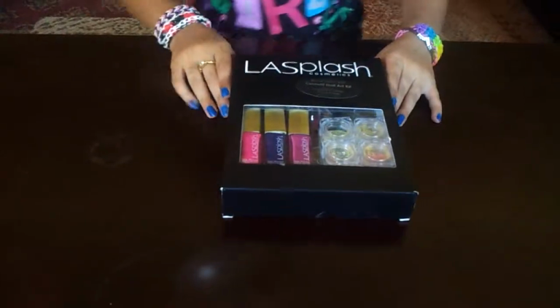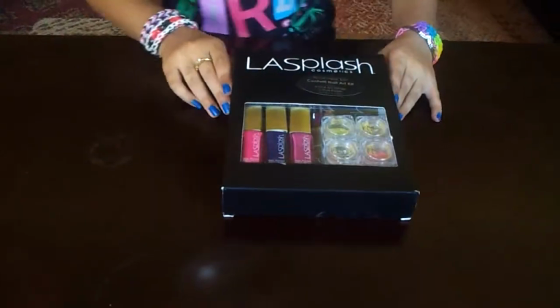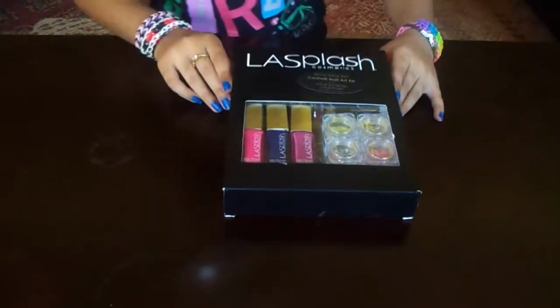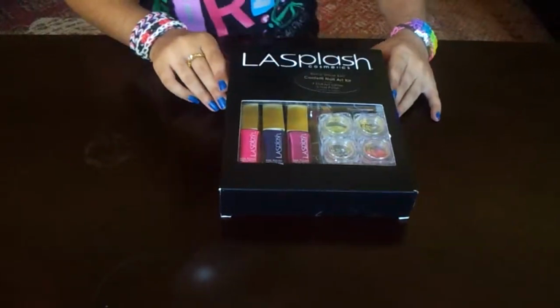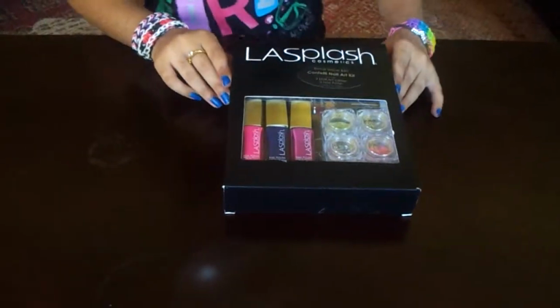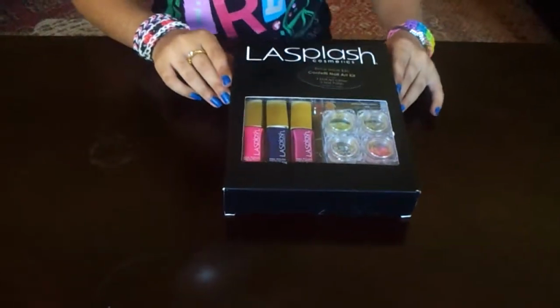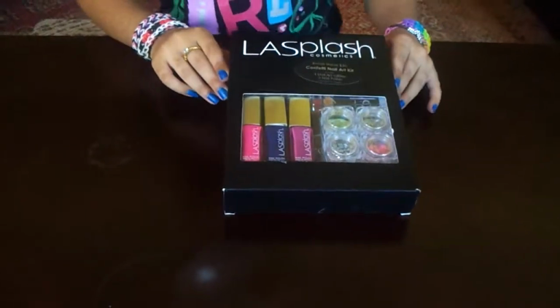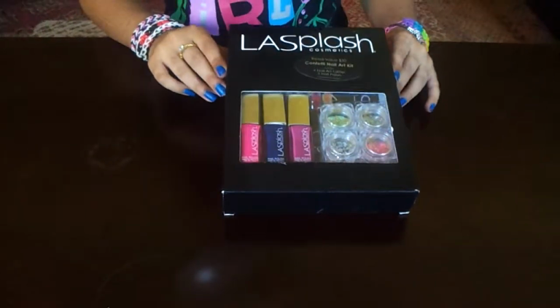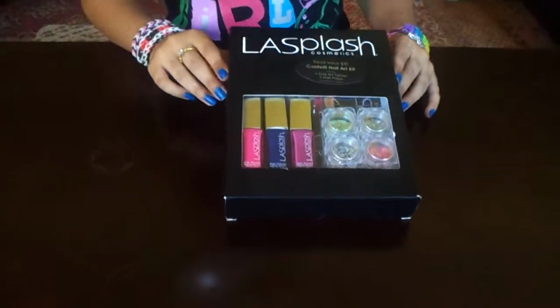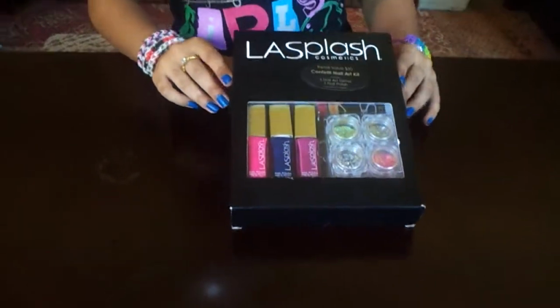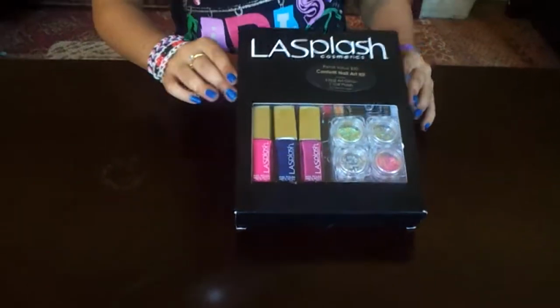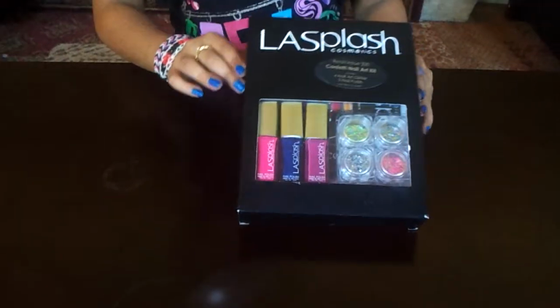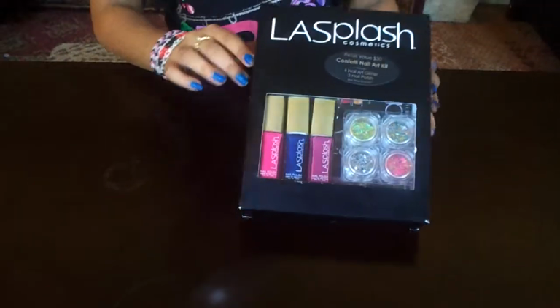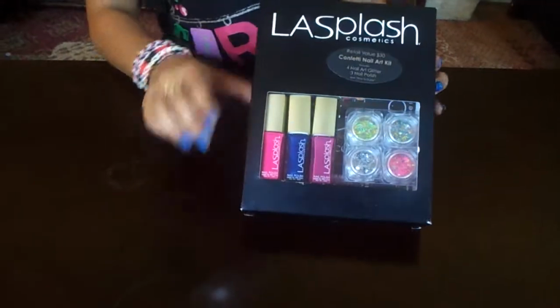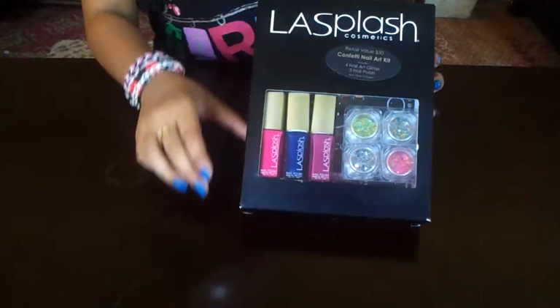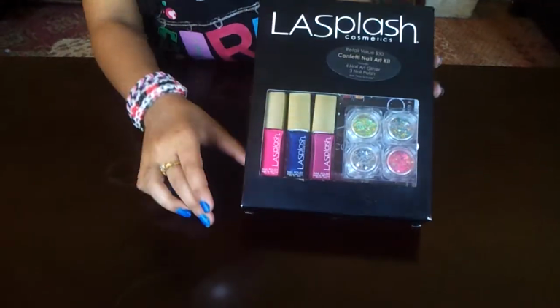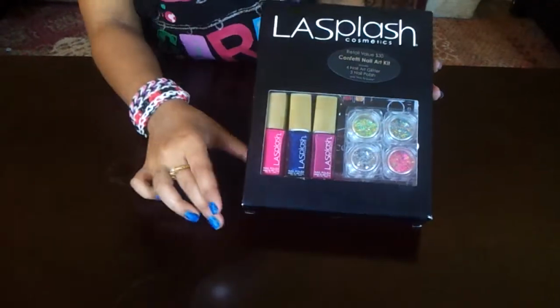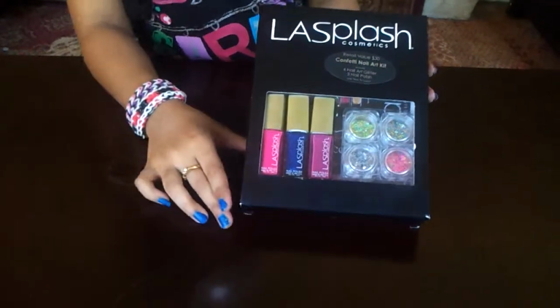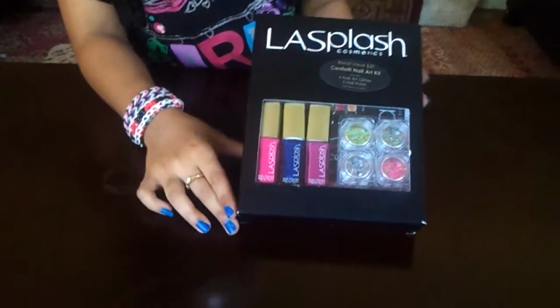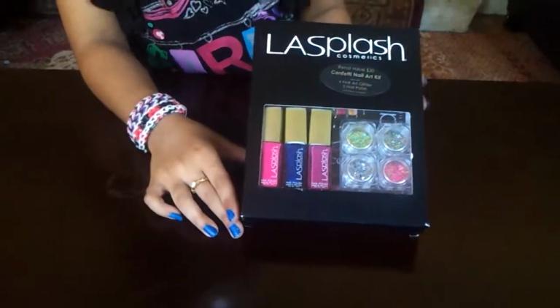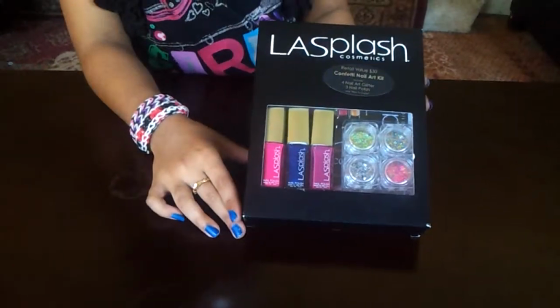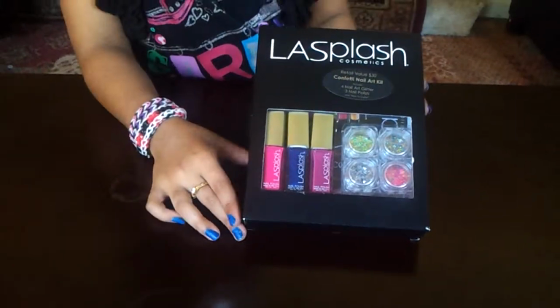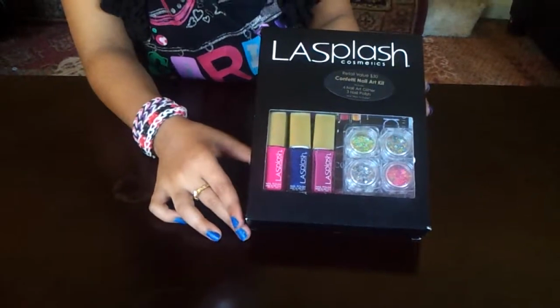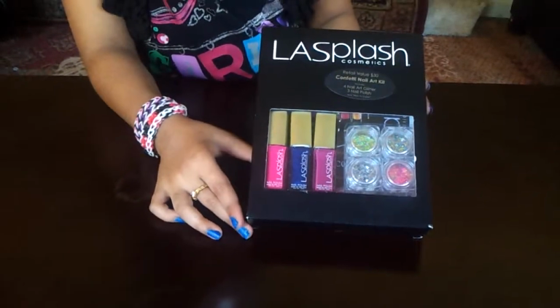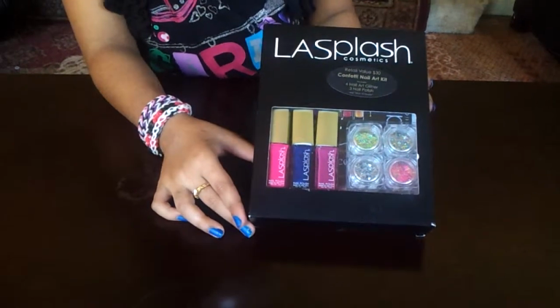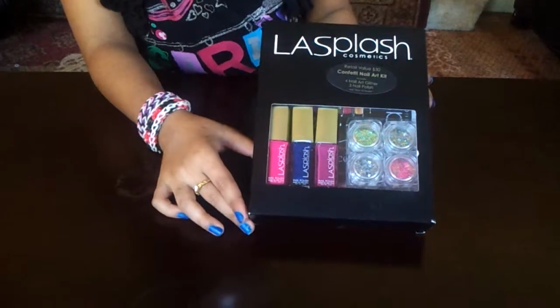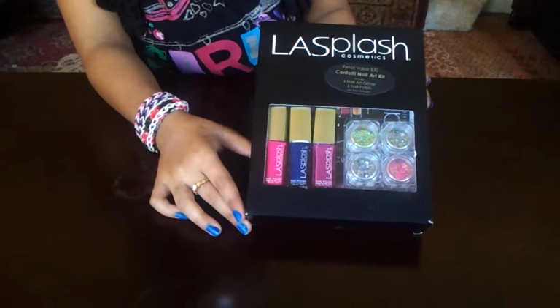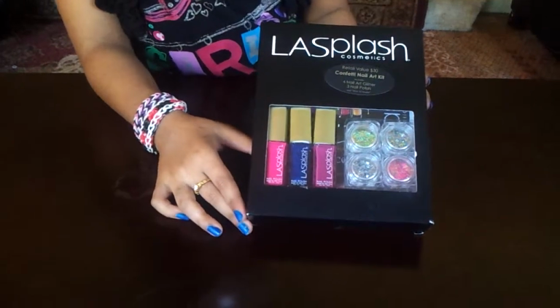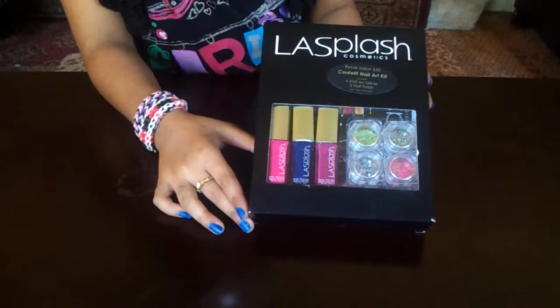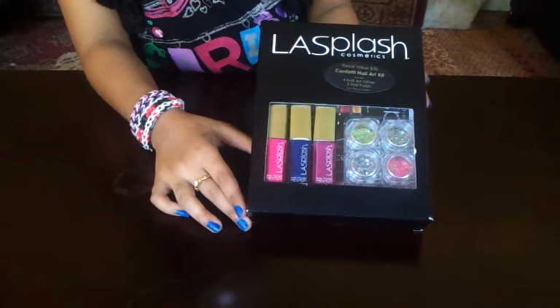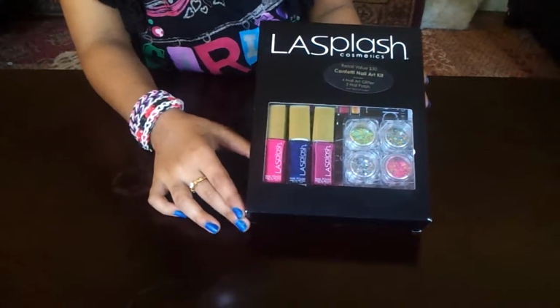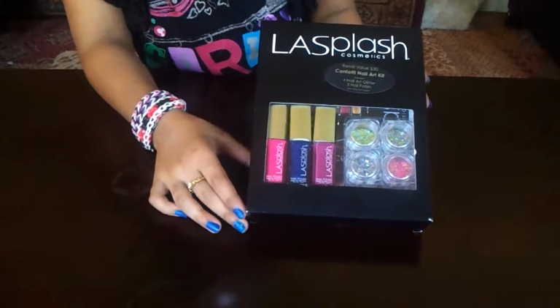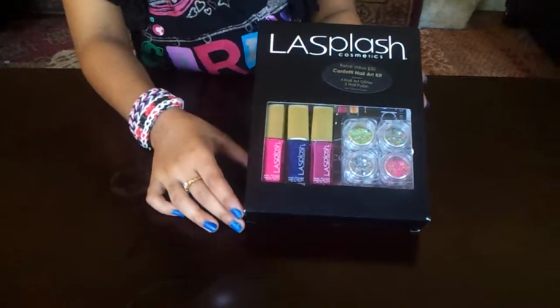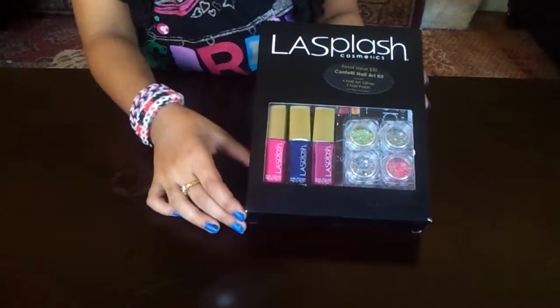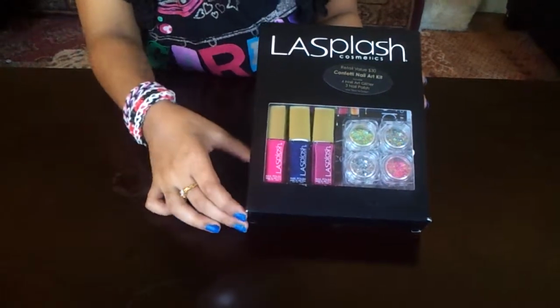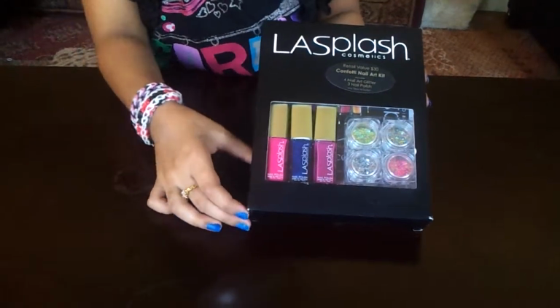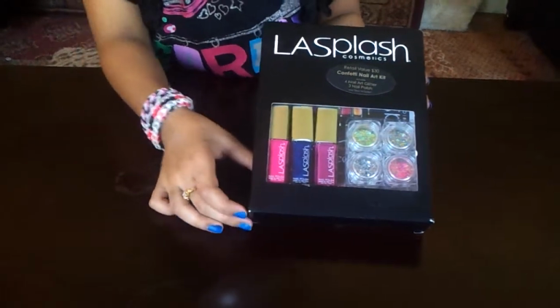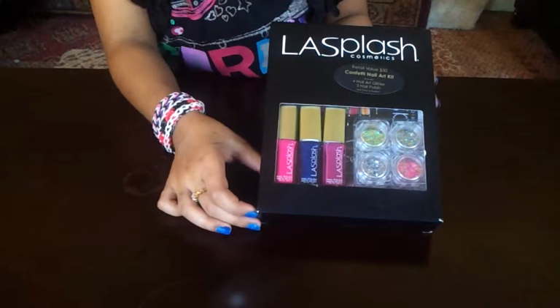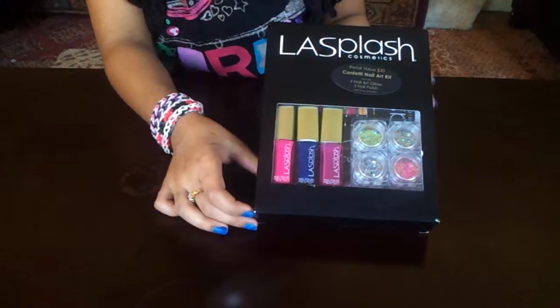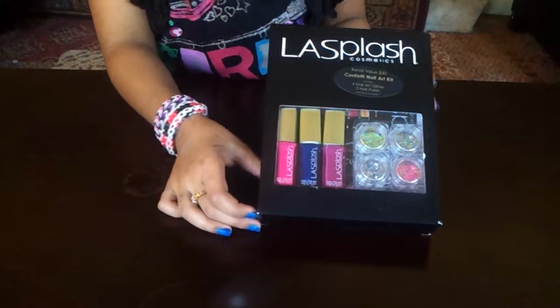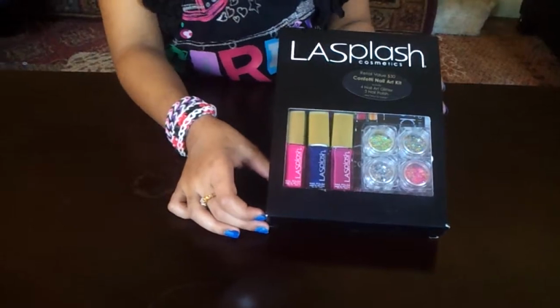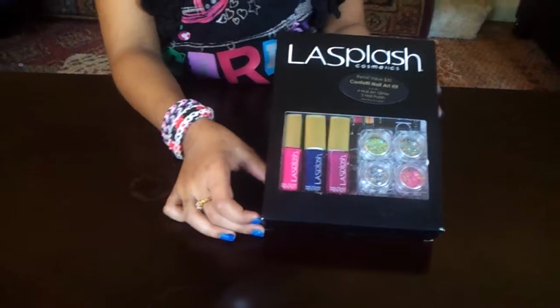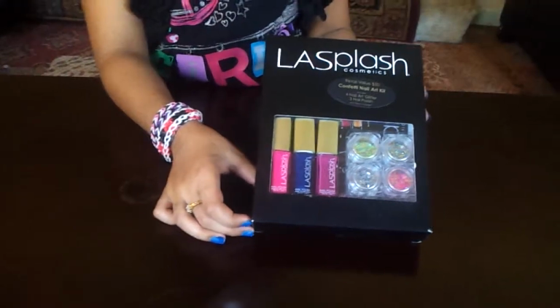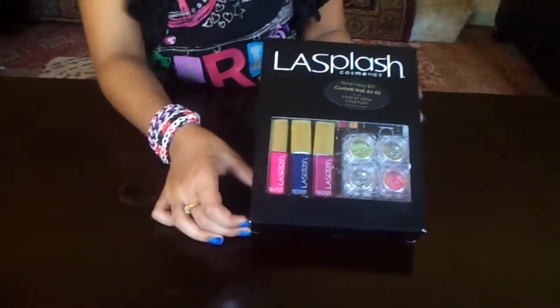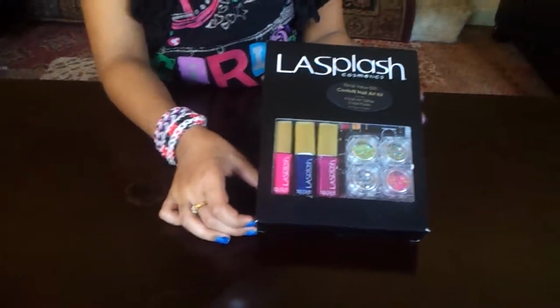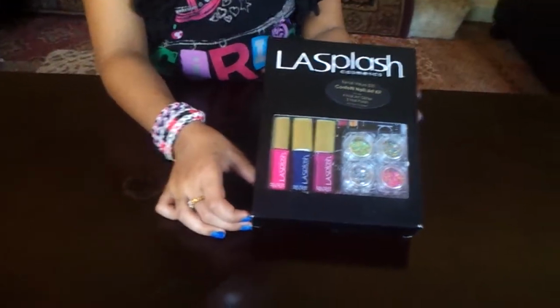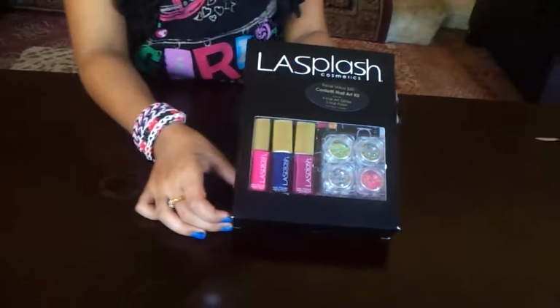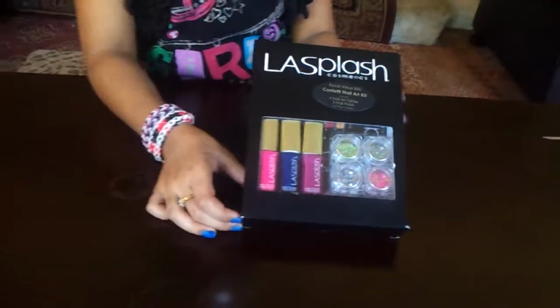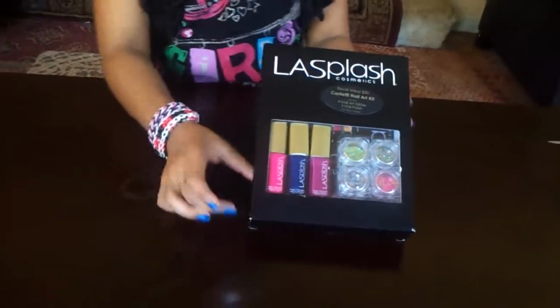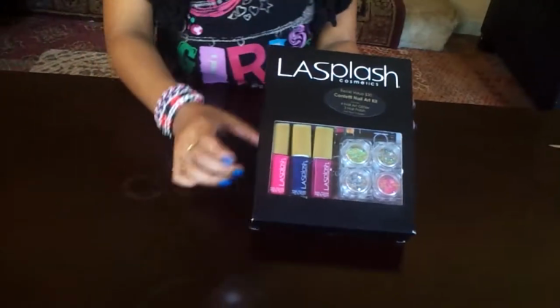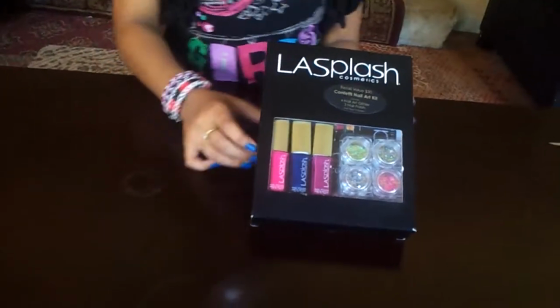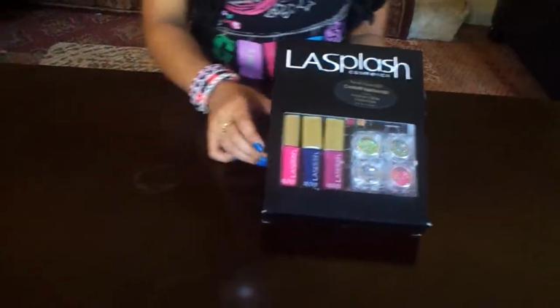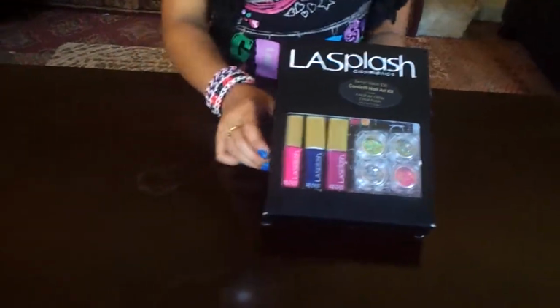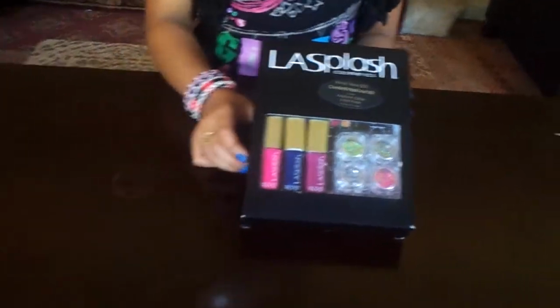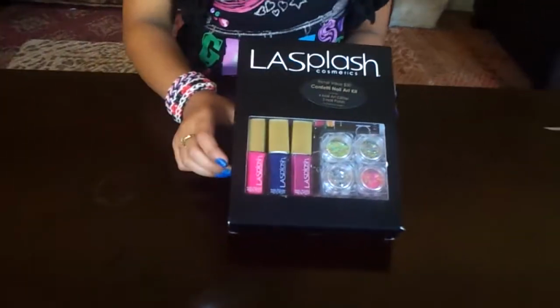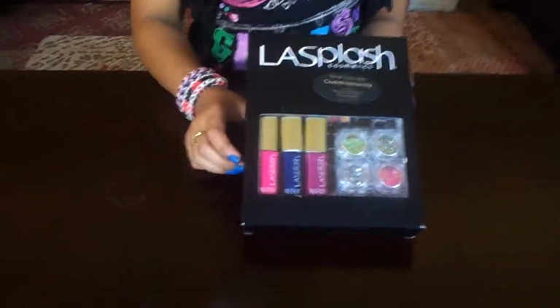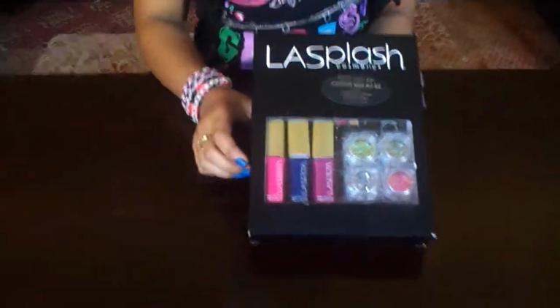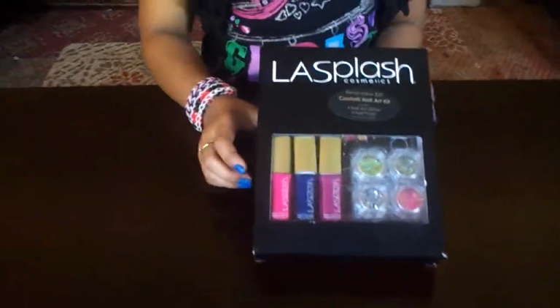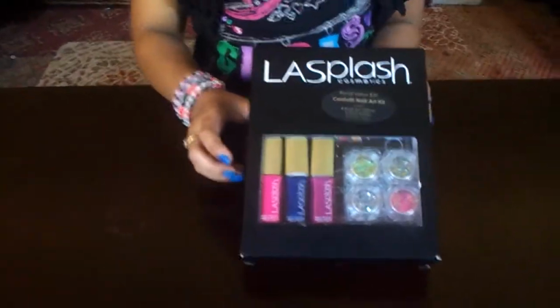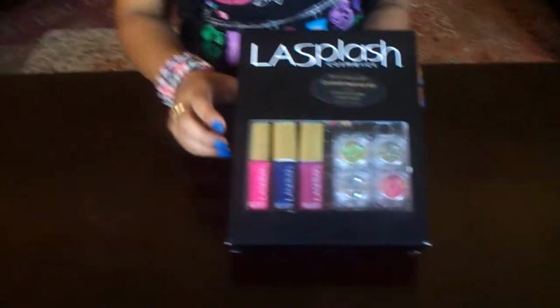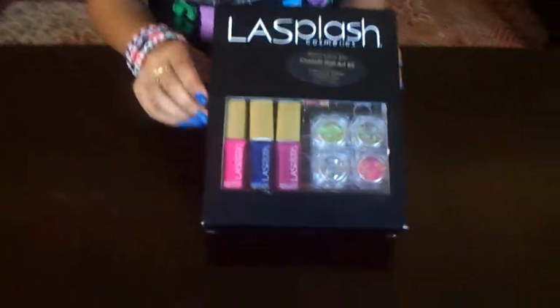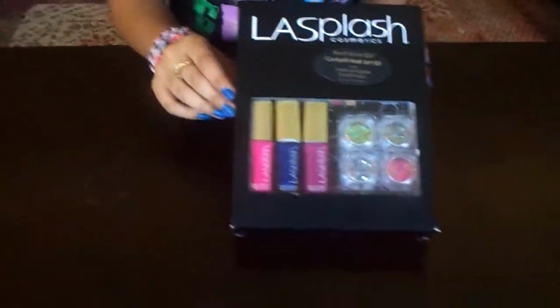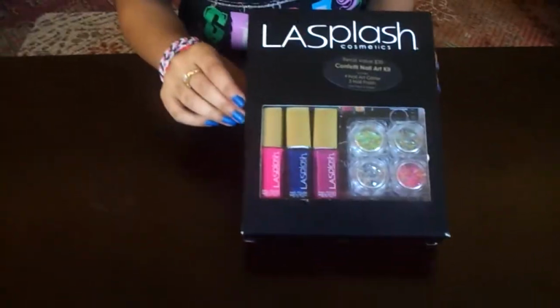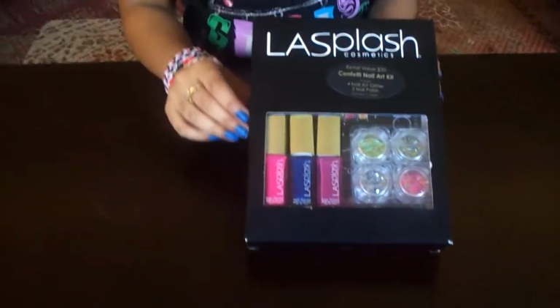Hi guys, today I will be doing a review on the LA Splash Cosmetics Confetti Nail Art Kit, which was a retail value of $30.